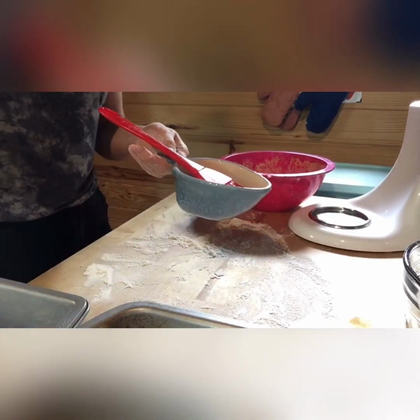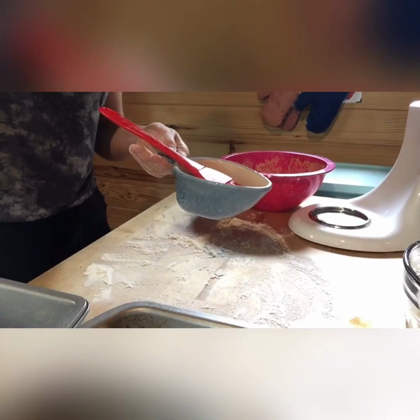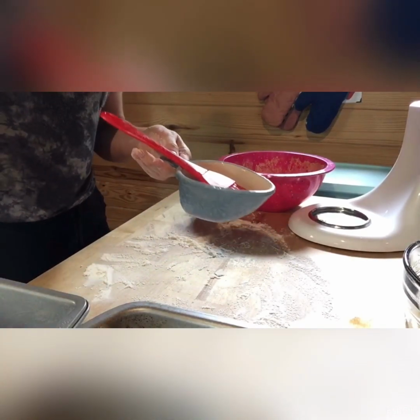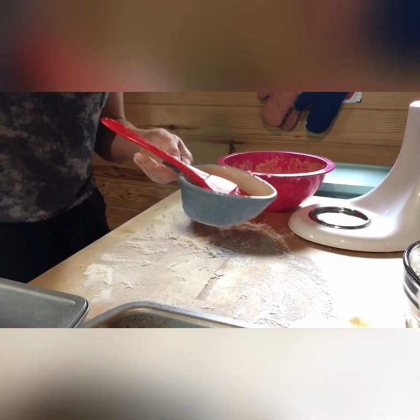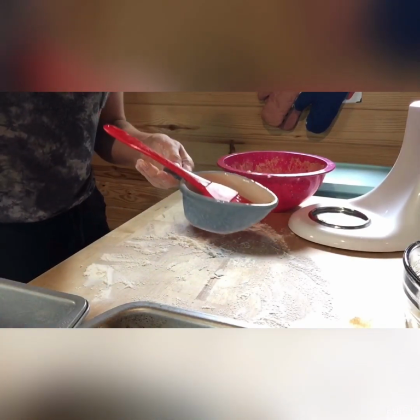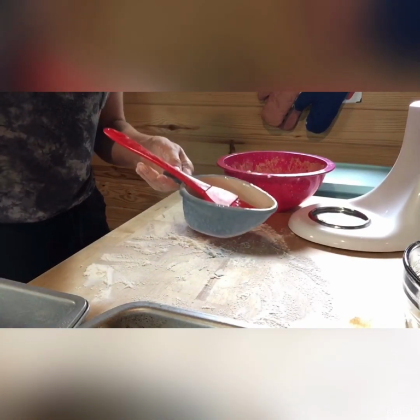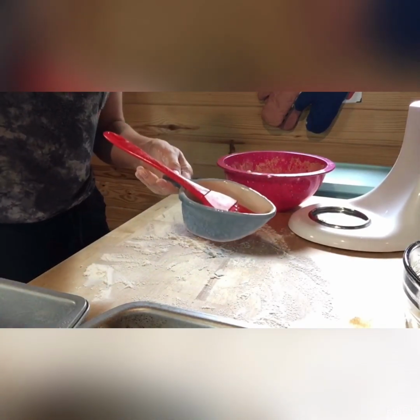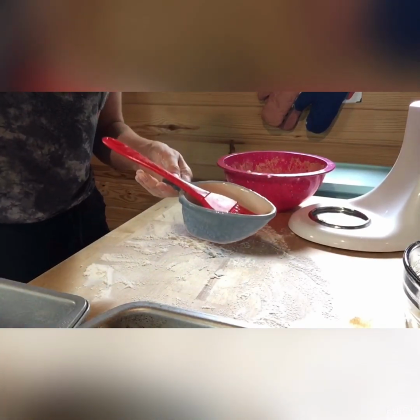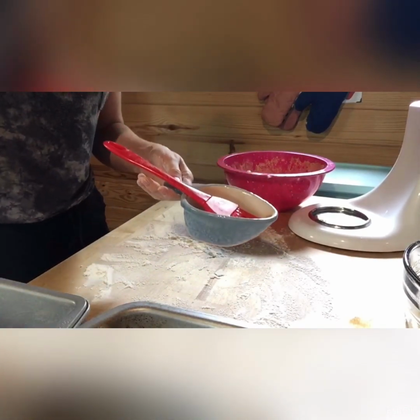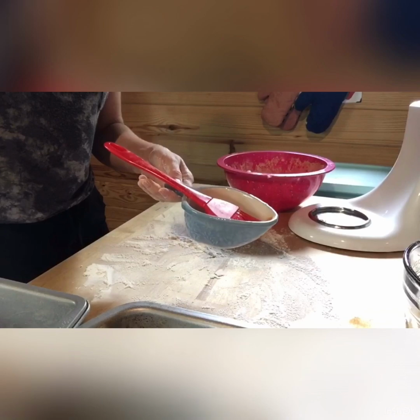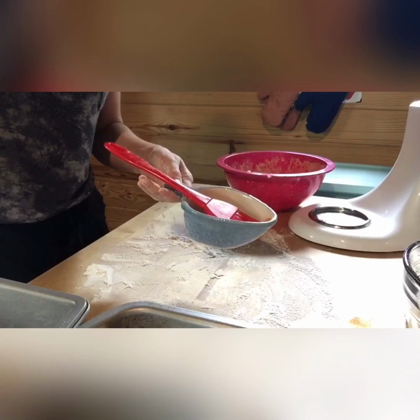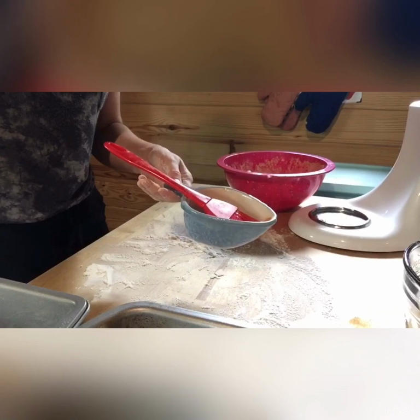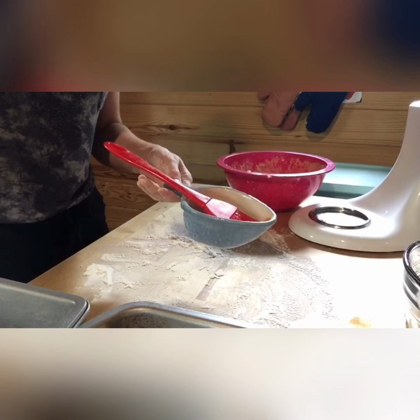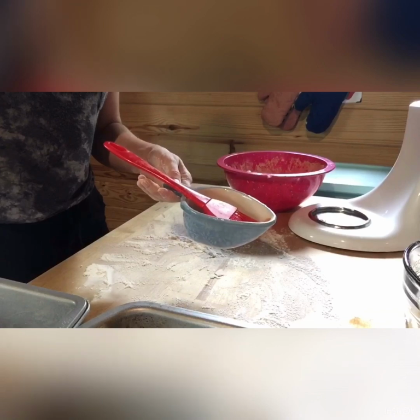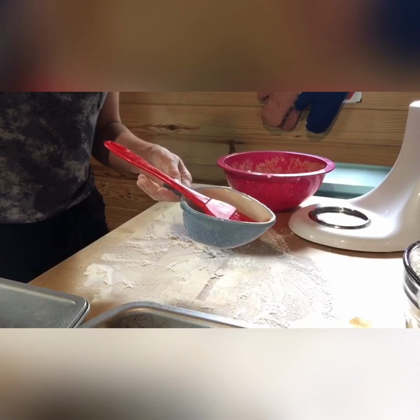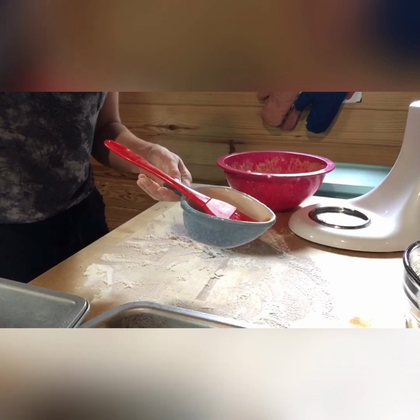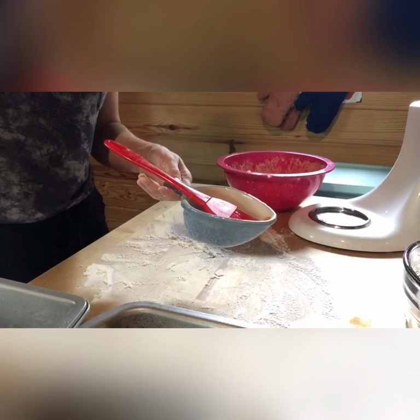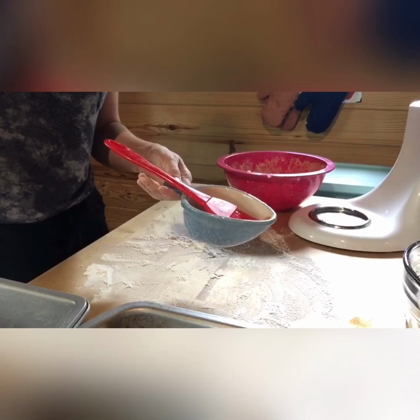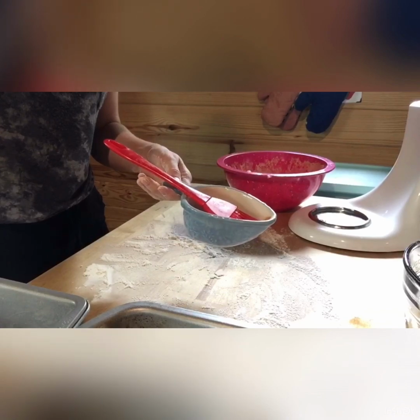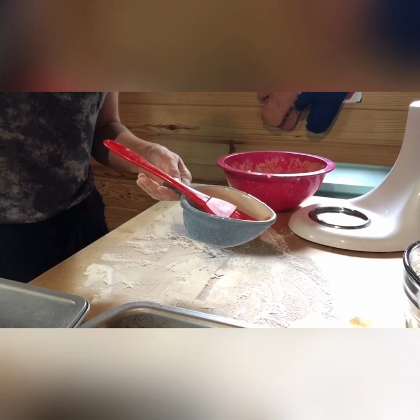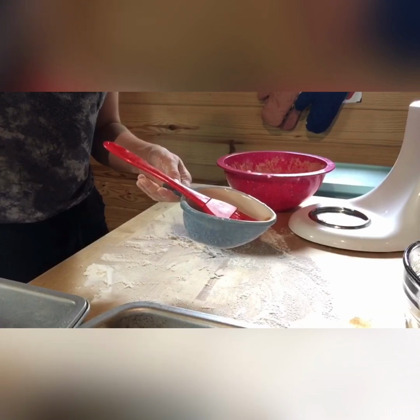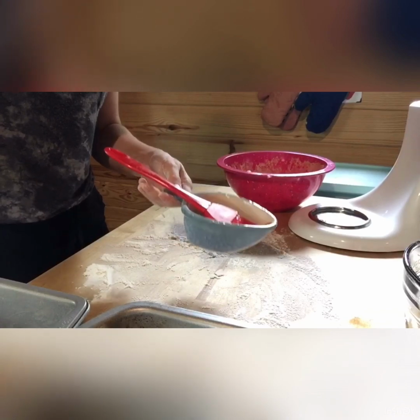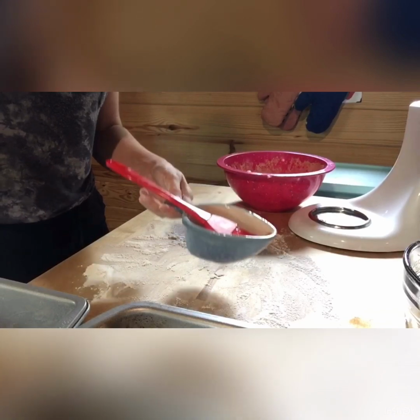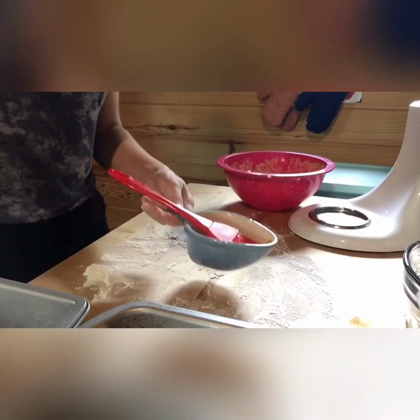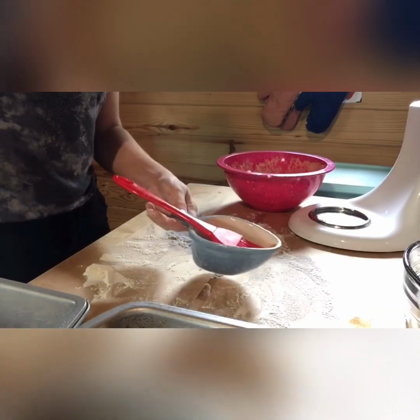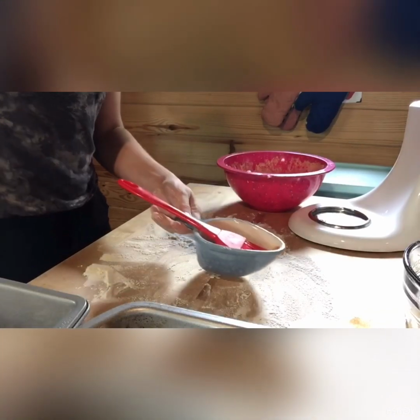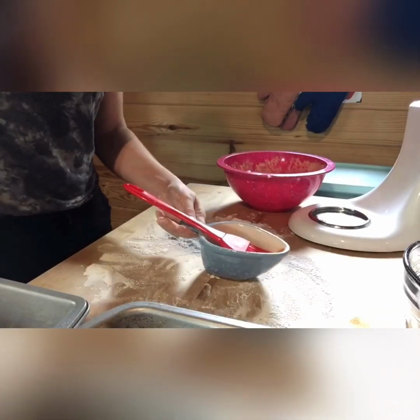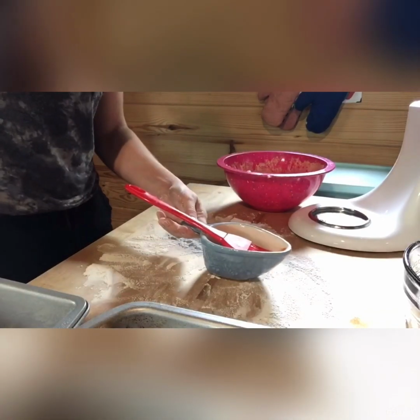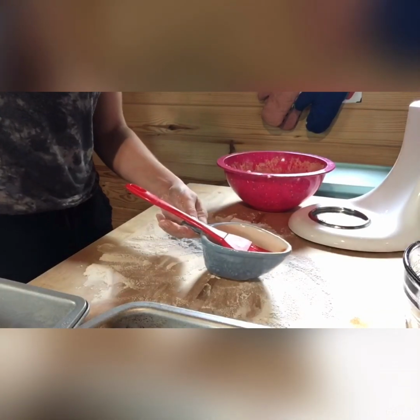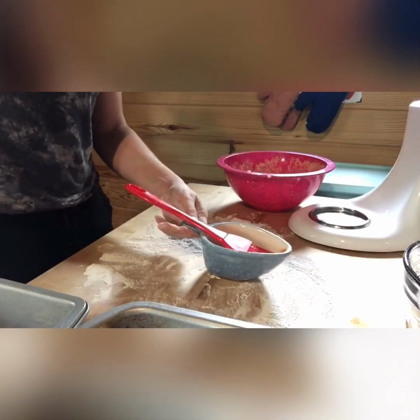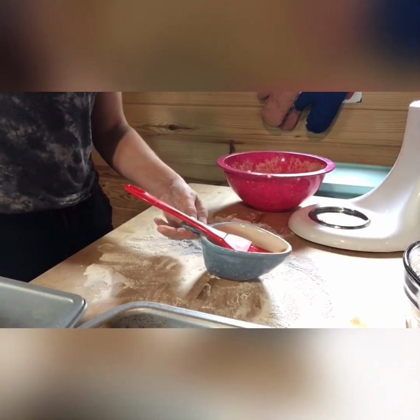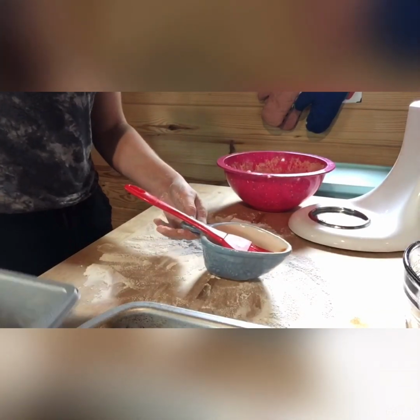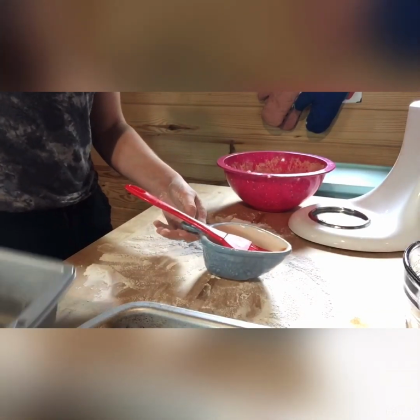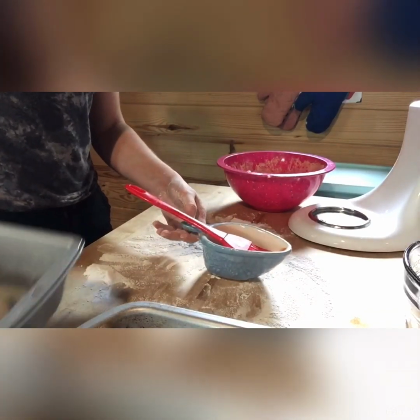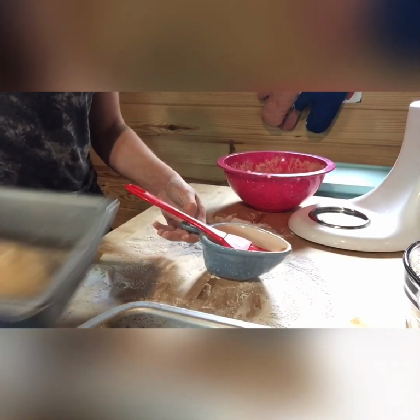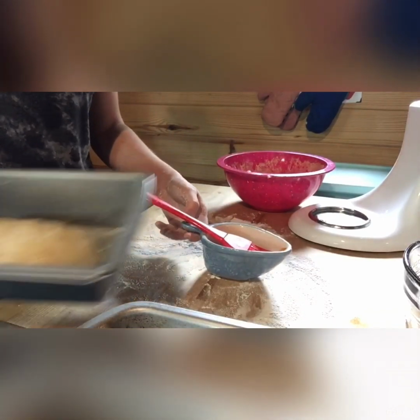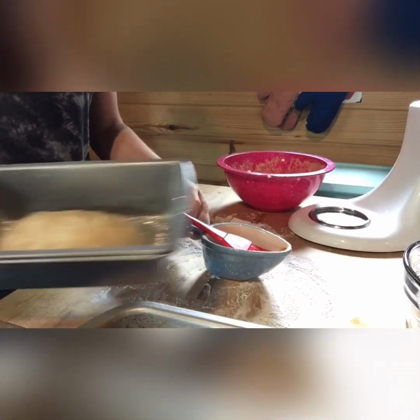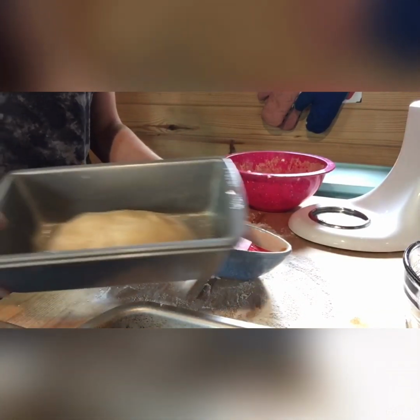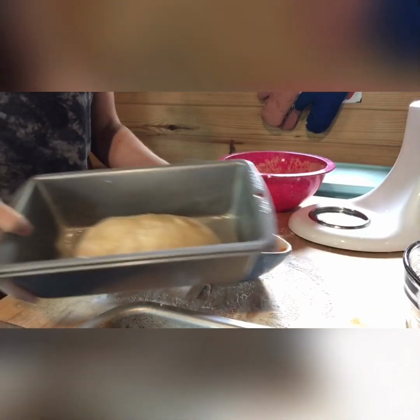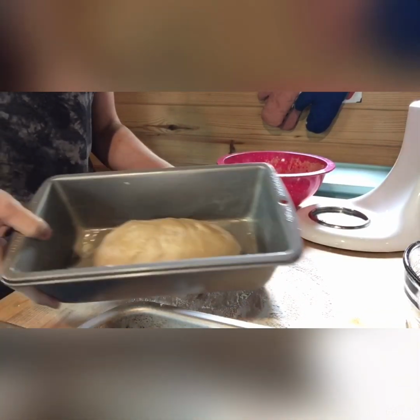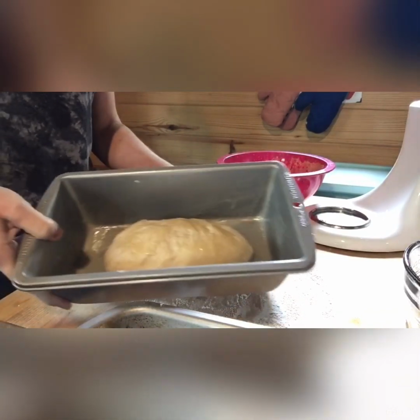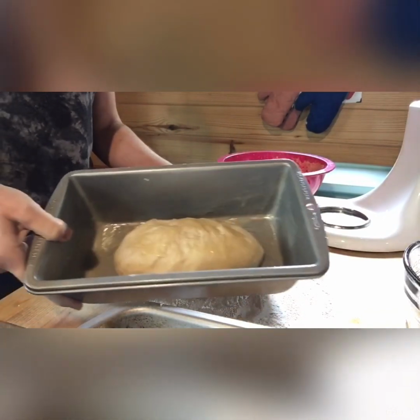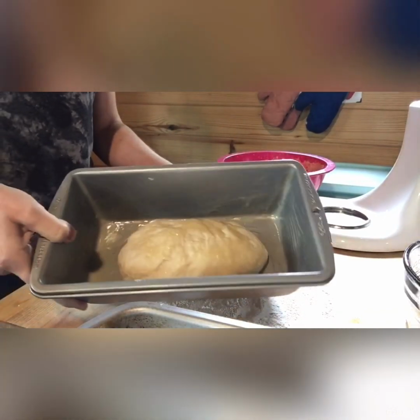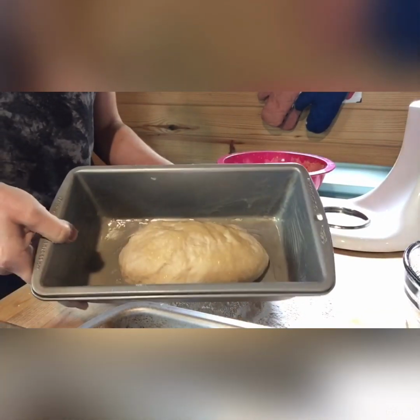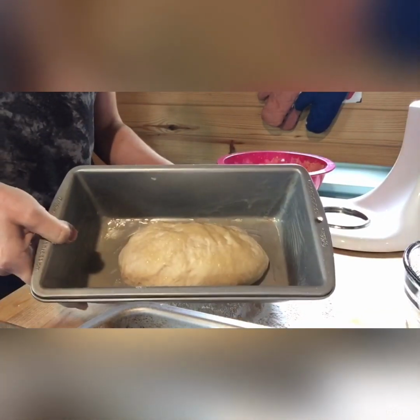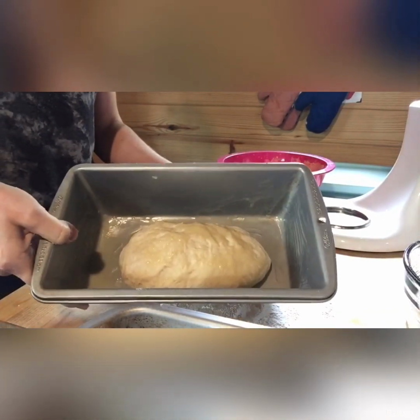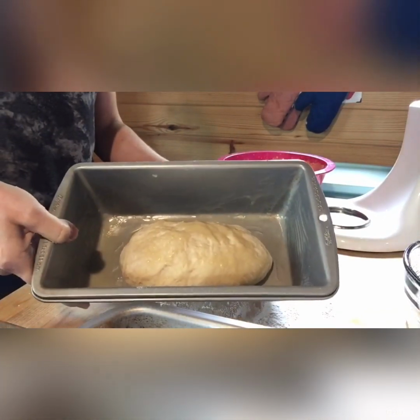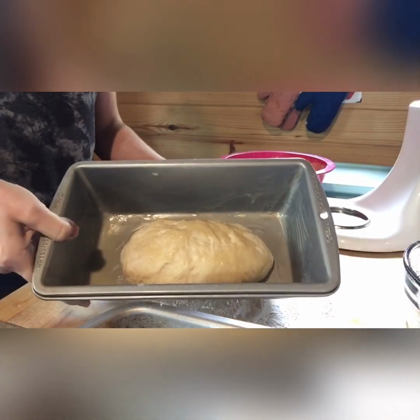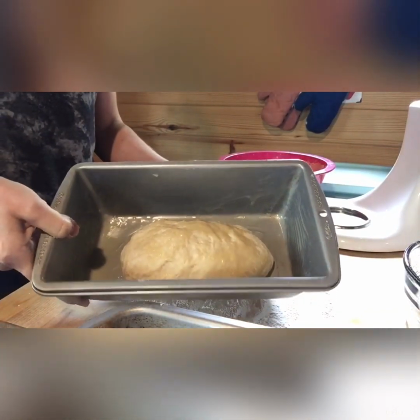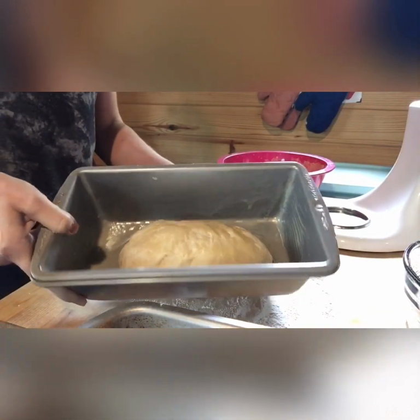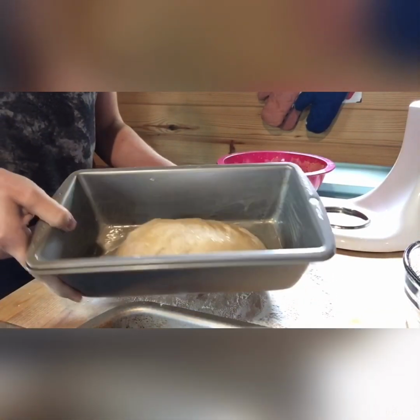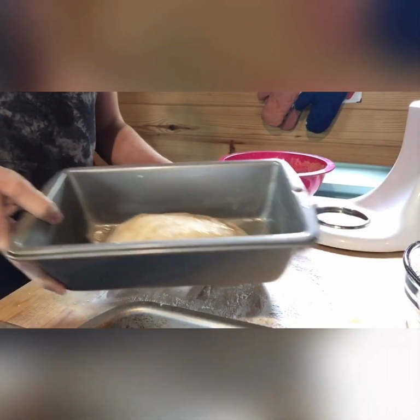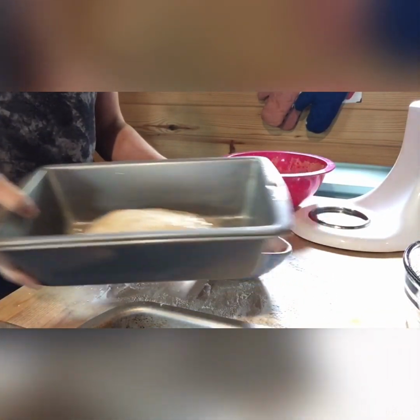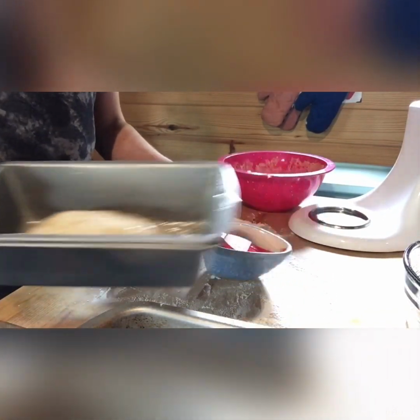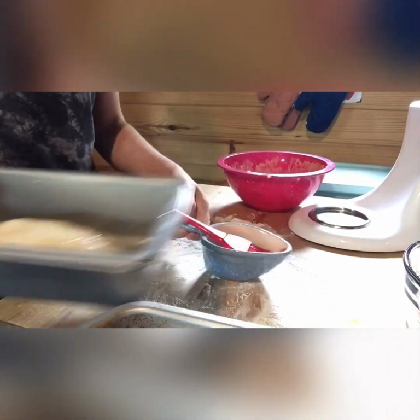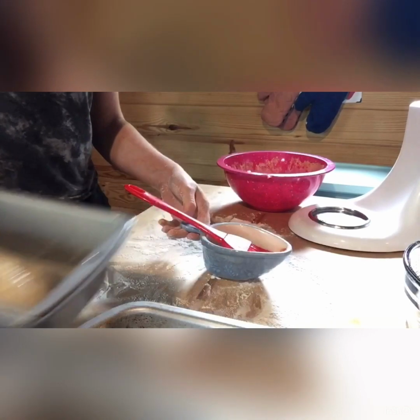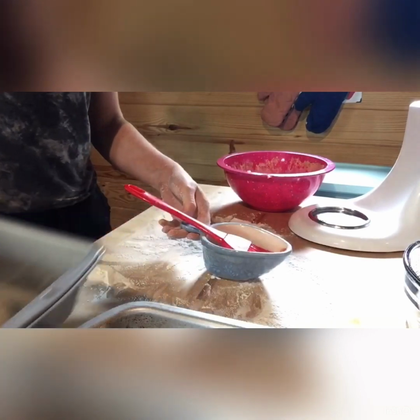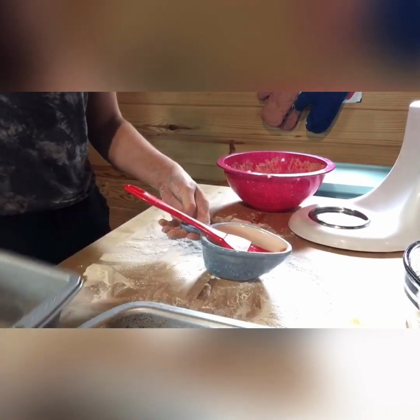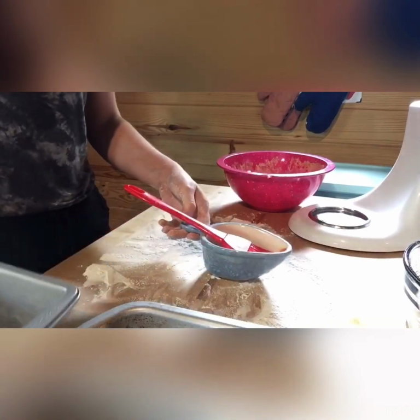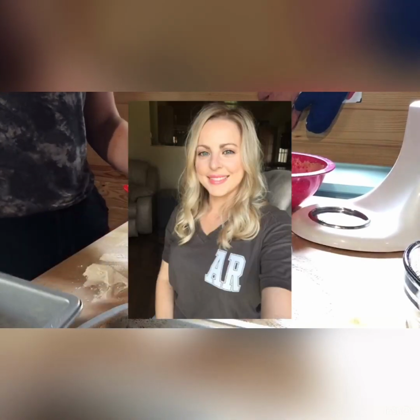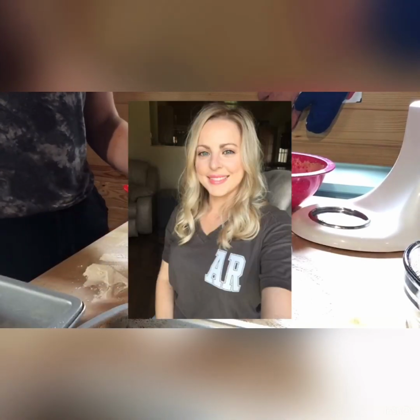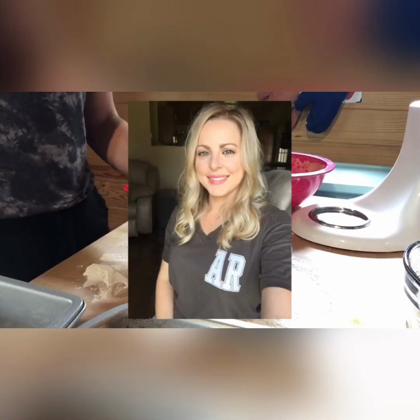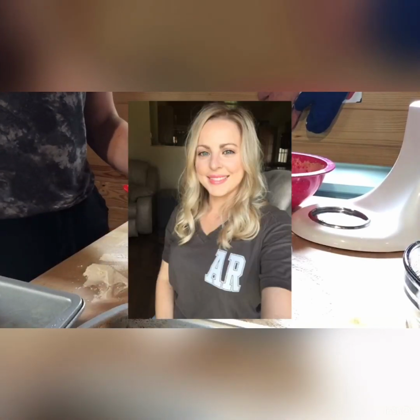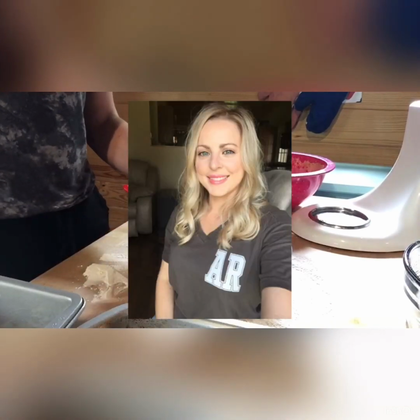I just dusted the tops of the loaves with the extra butter. Thank you all so much for watching — don't forget to like the video and subscribe.